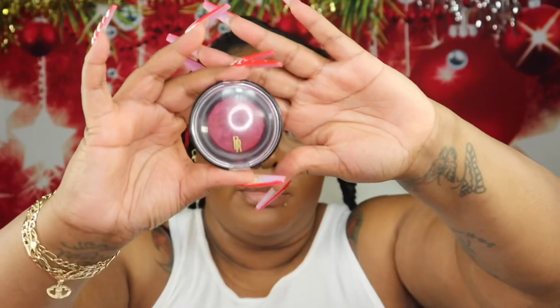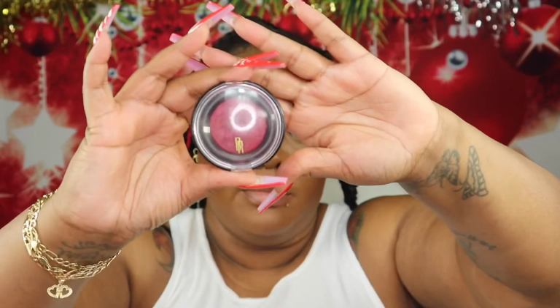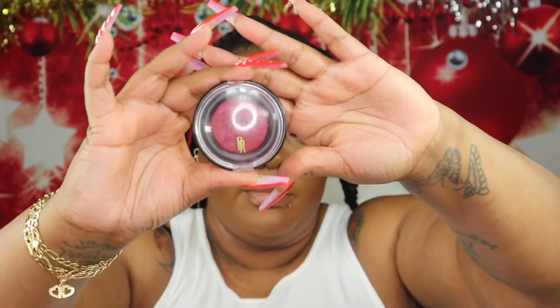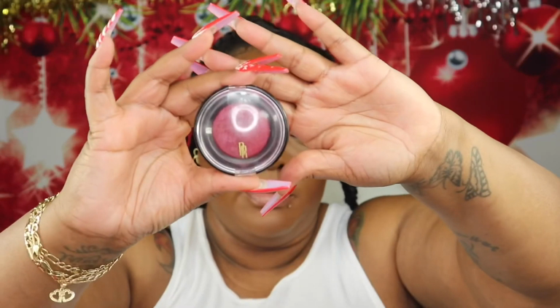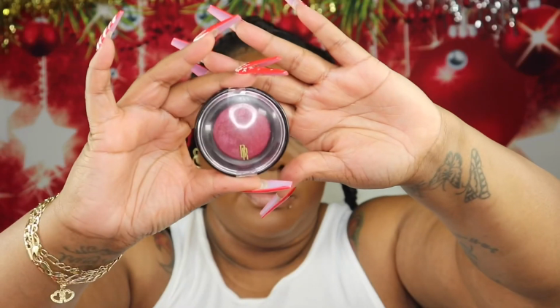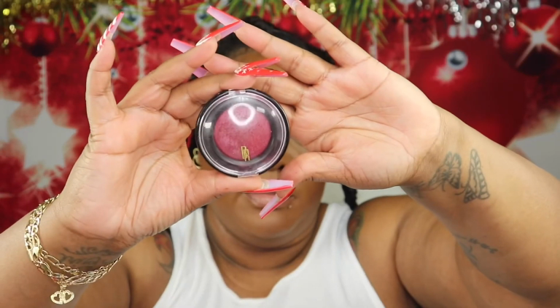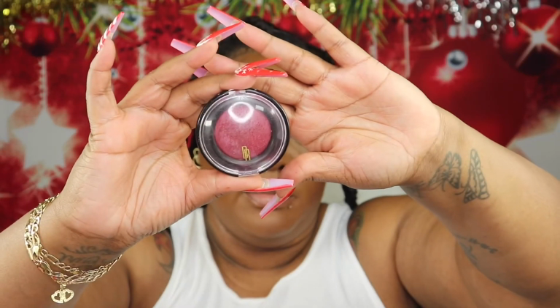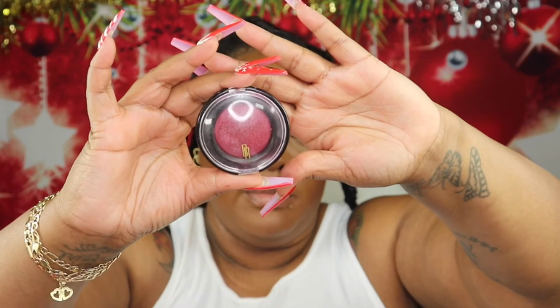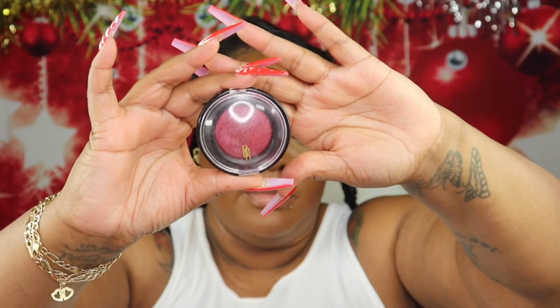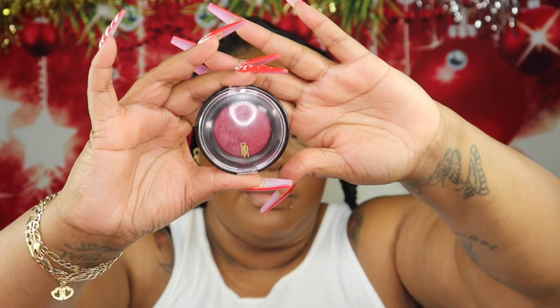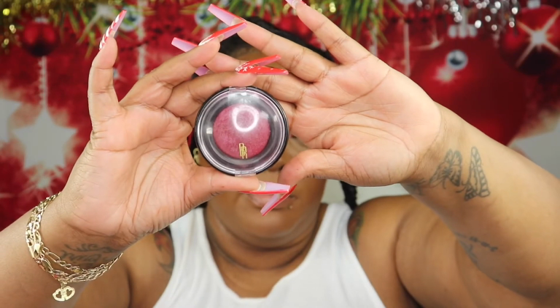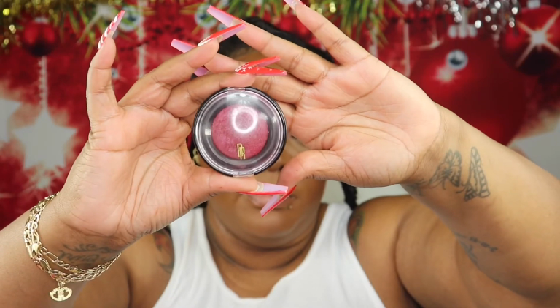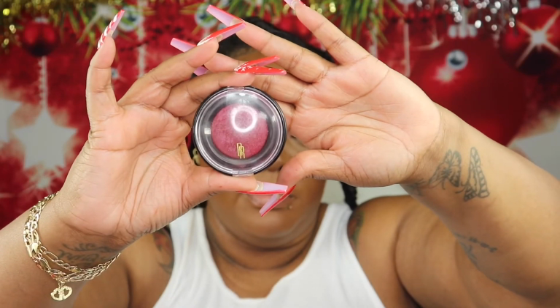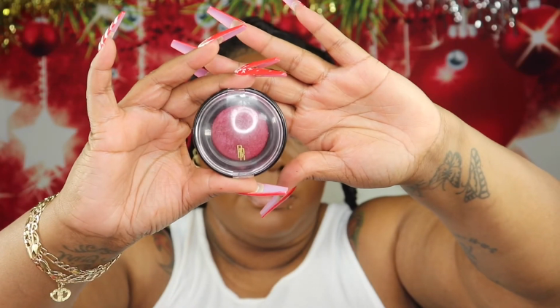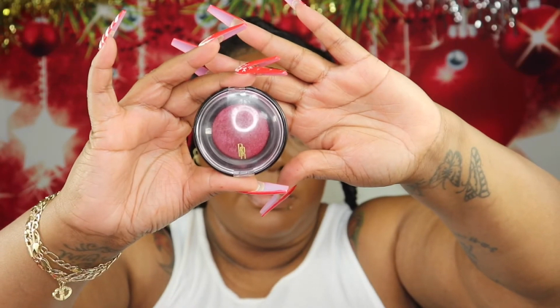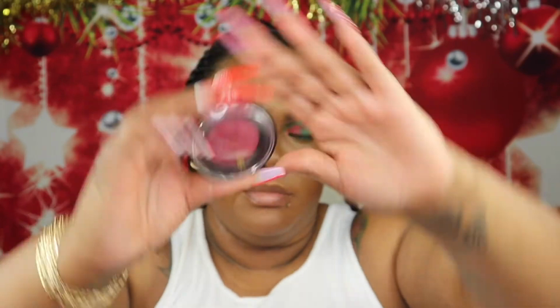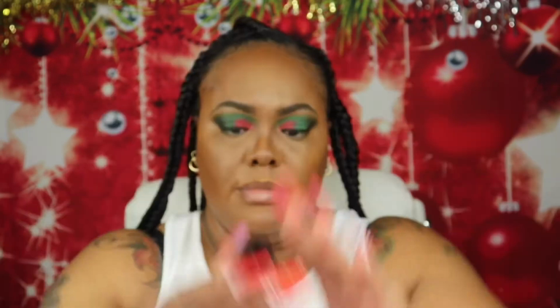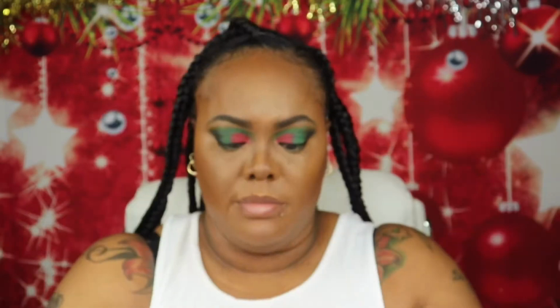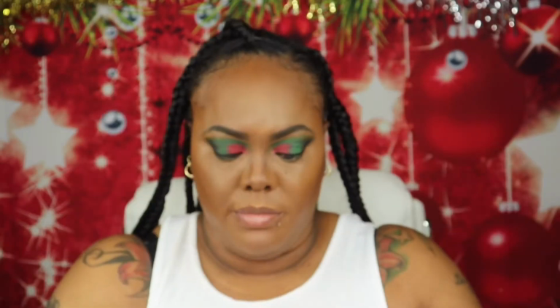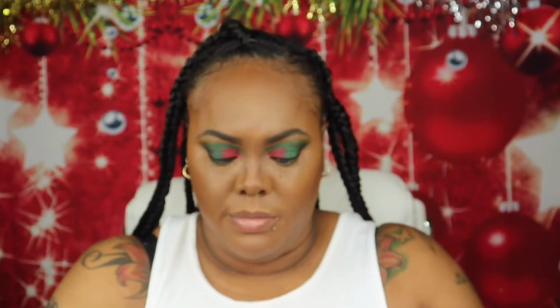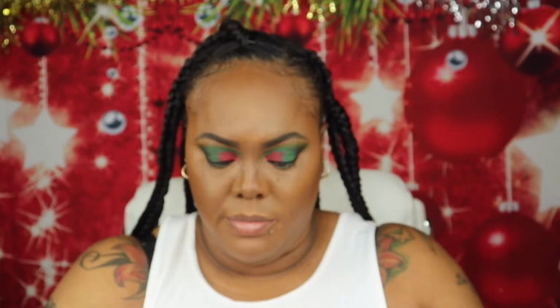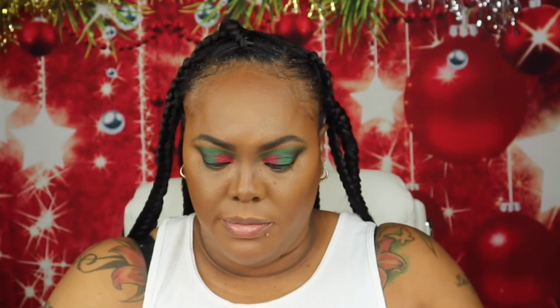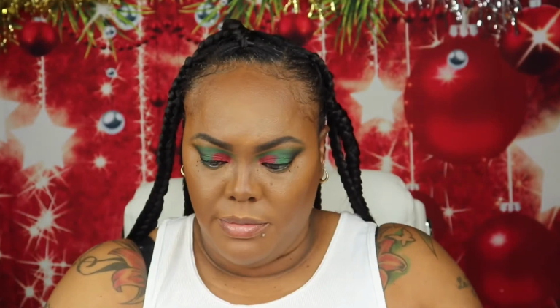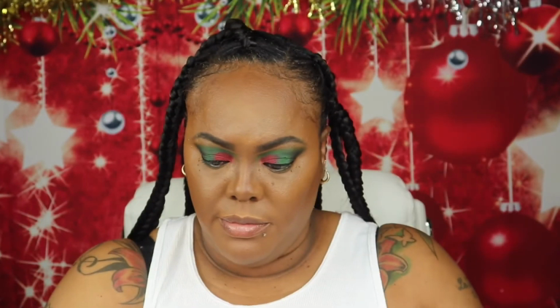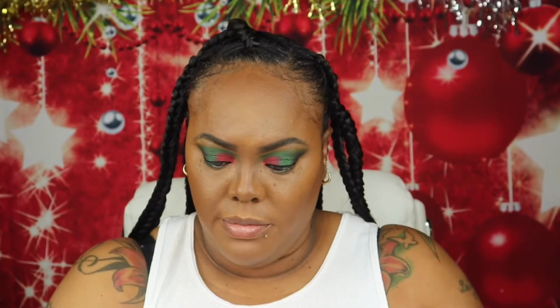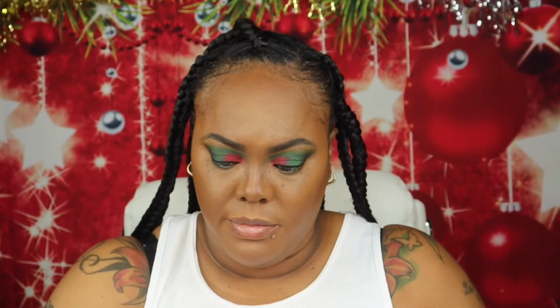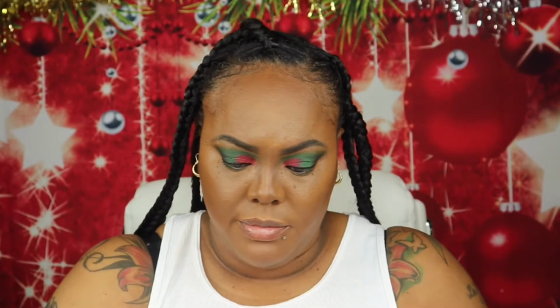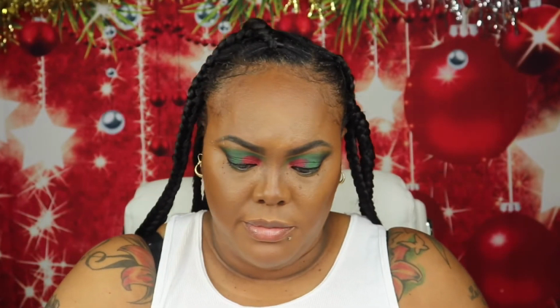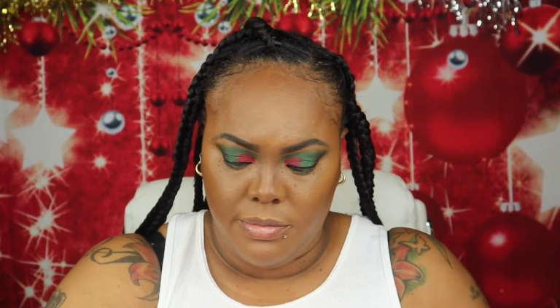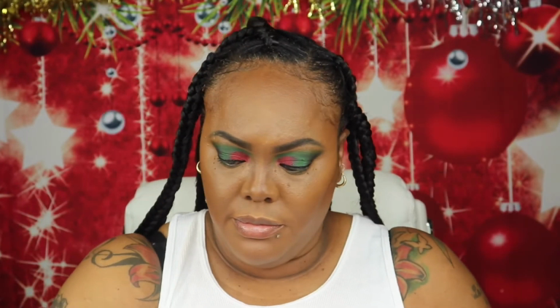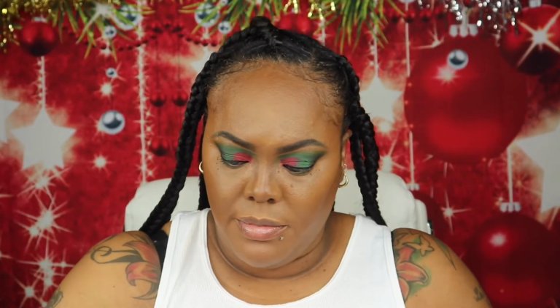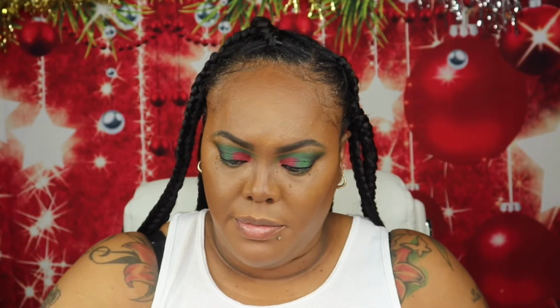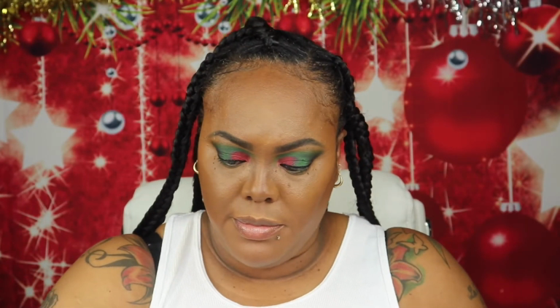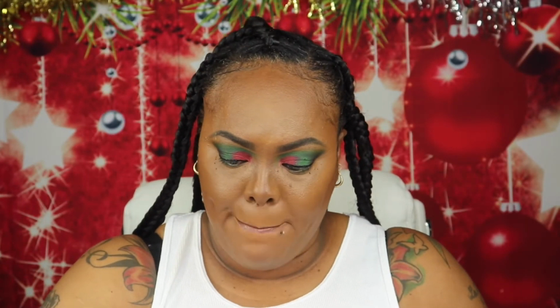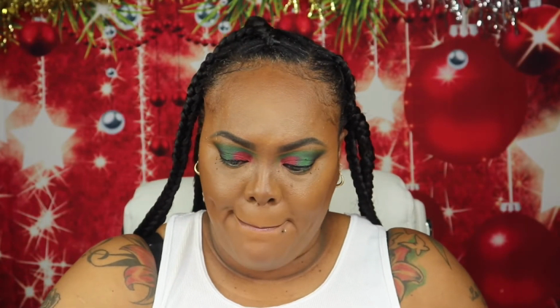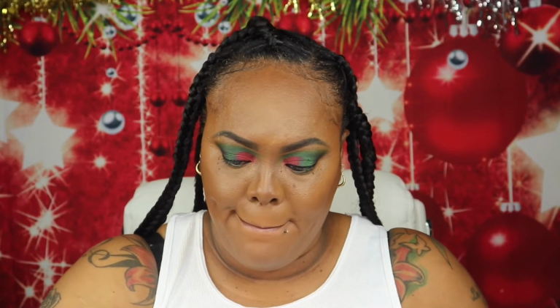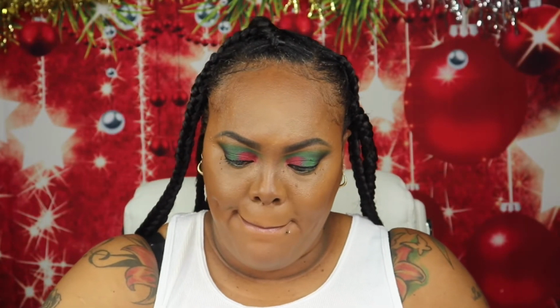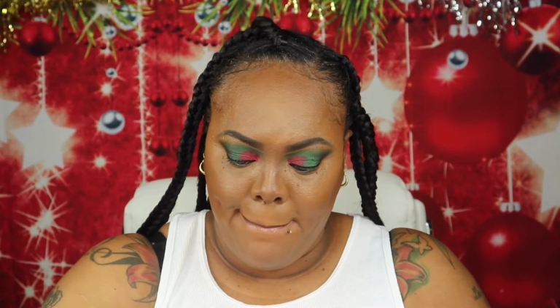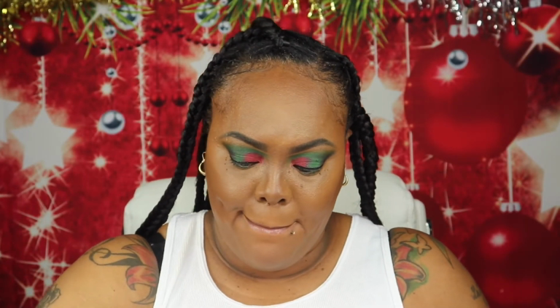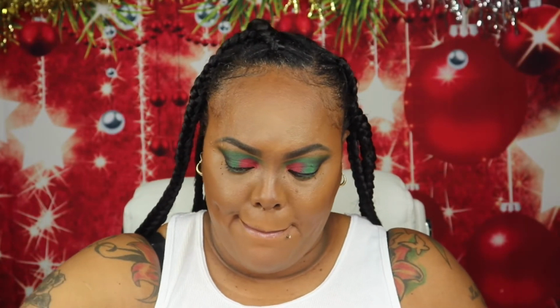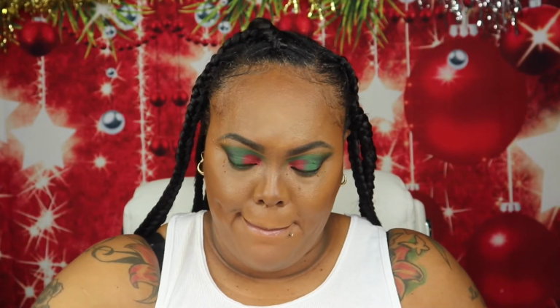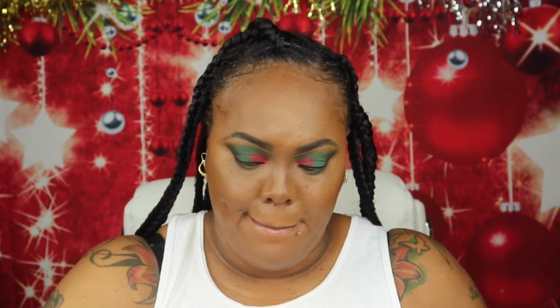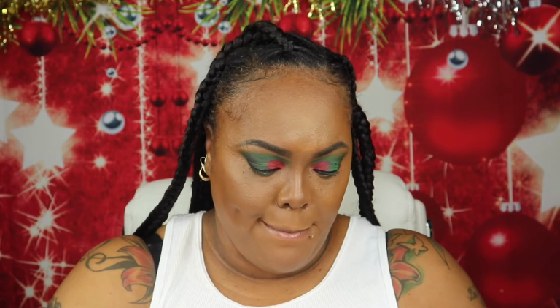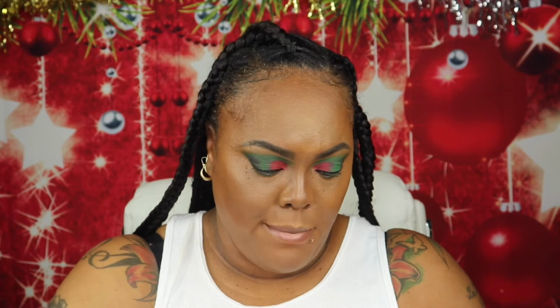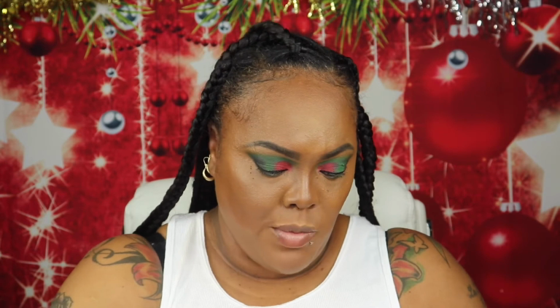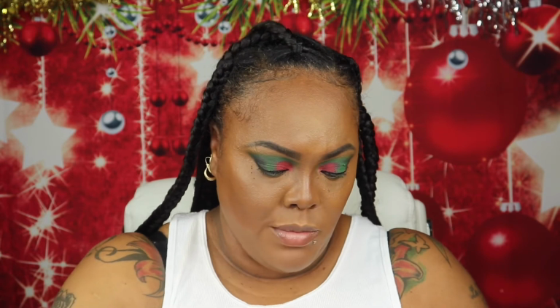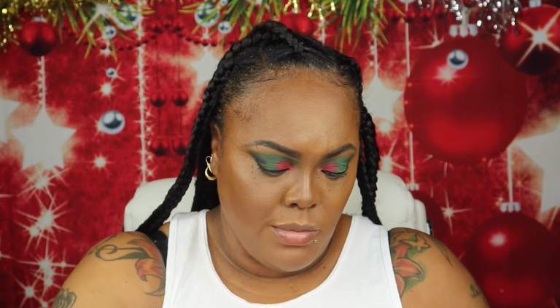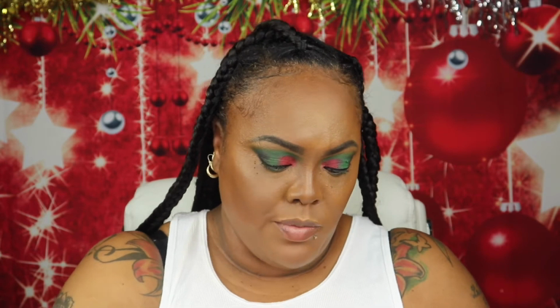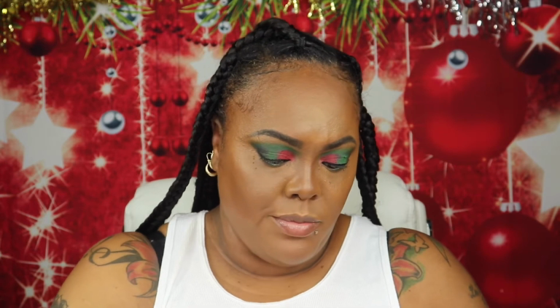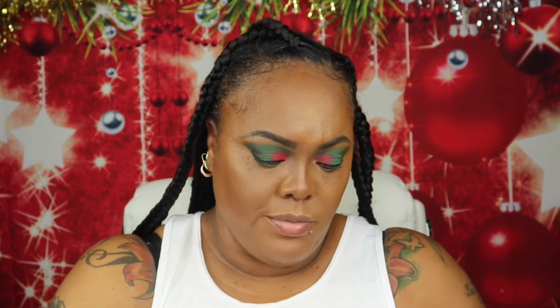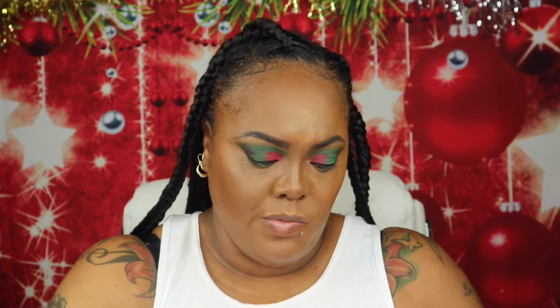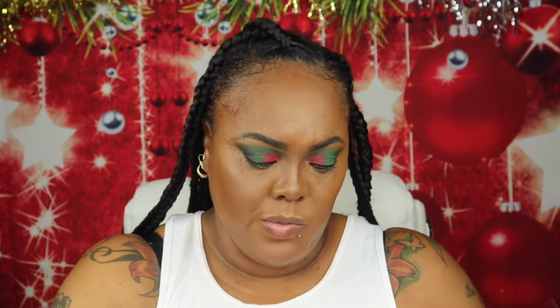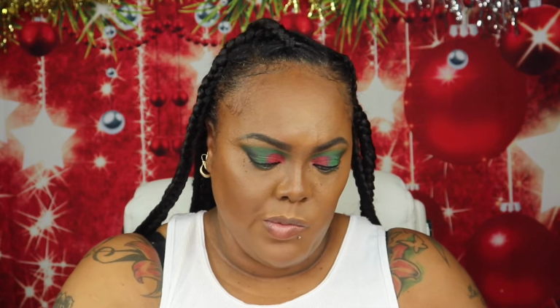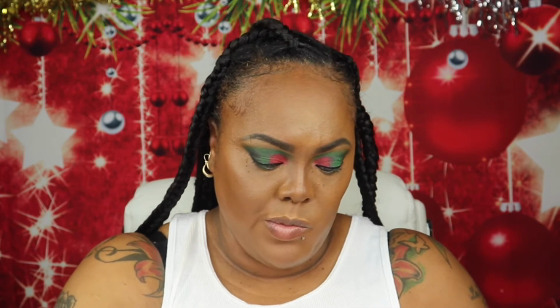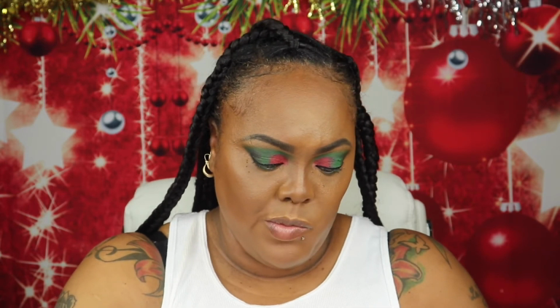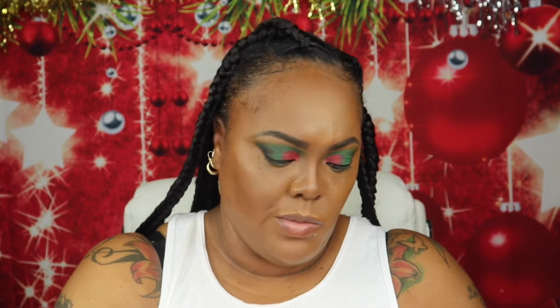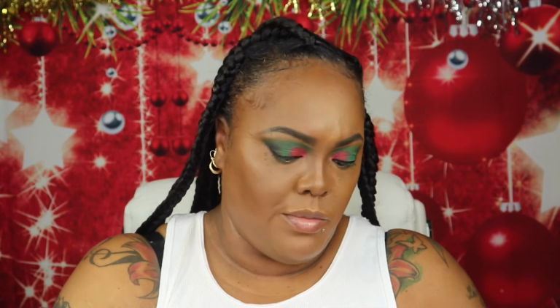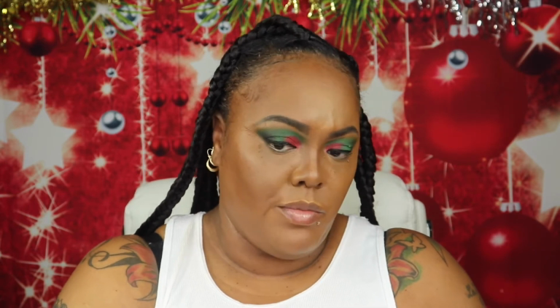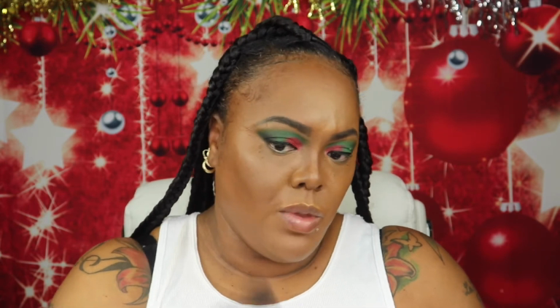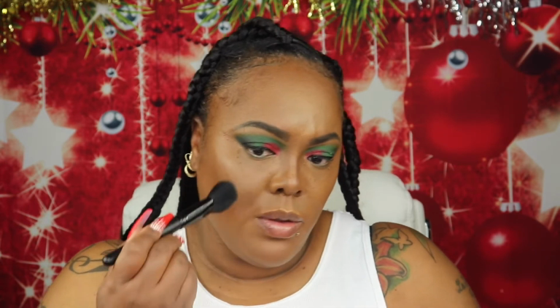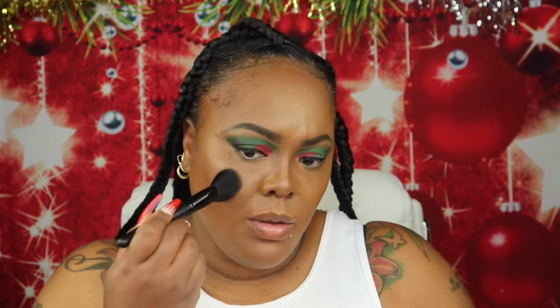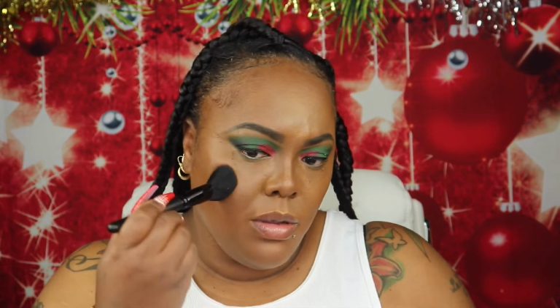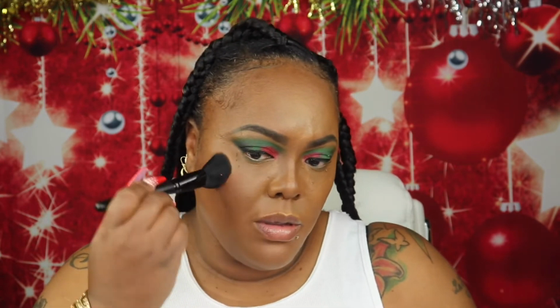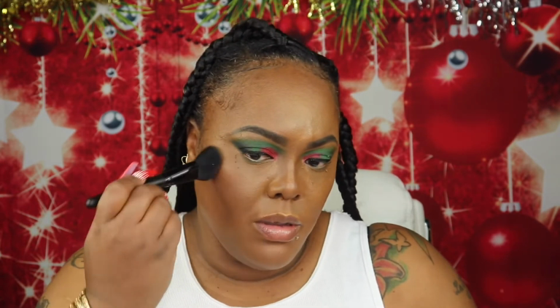Now it's time for blush. I'm going to go in using my Black Radiance Color Baked Blush in the shade Warm Berry.